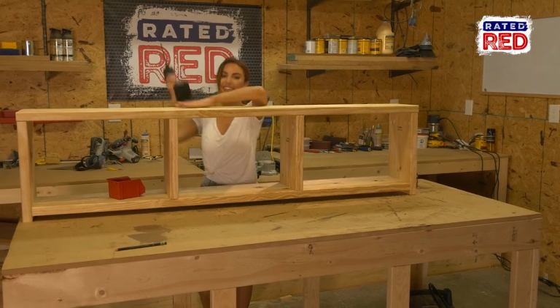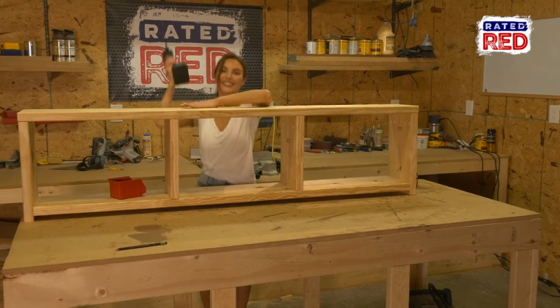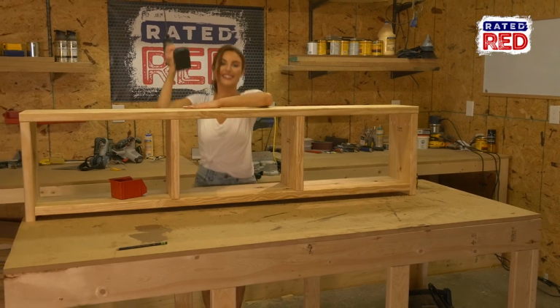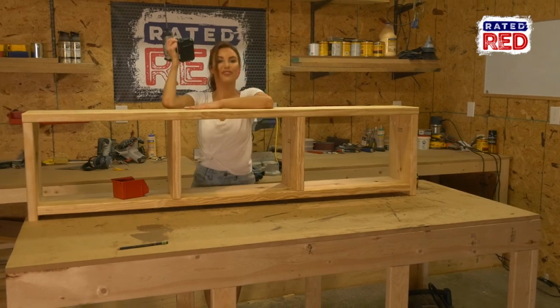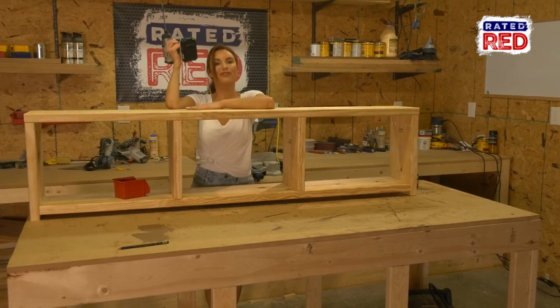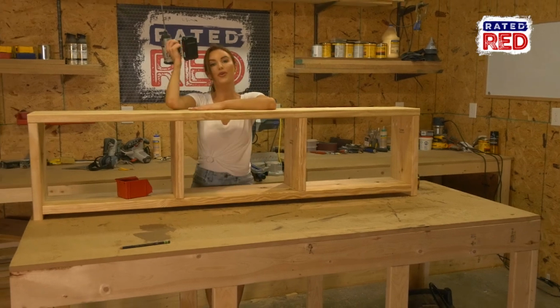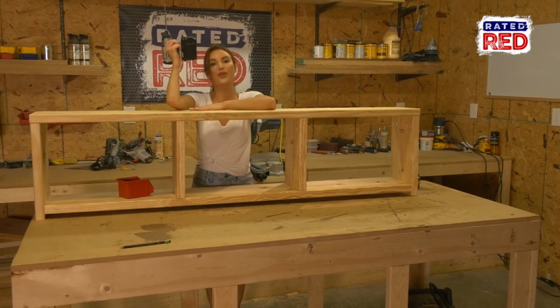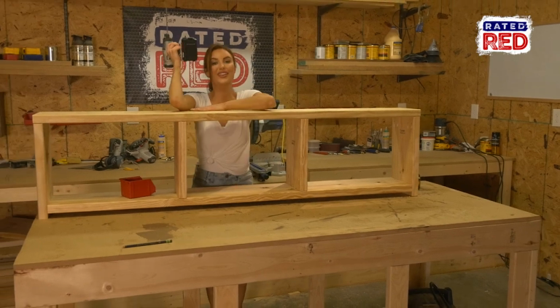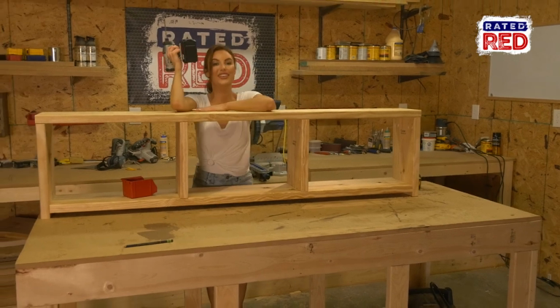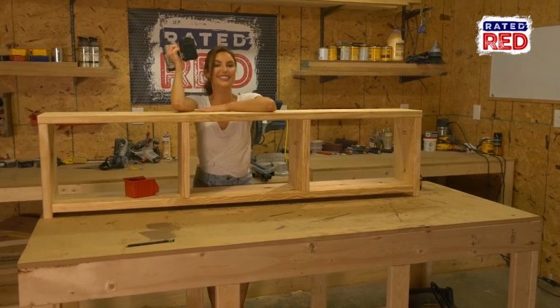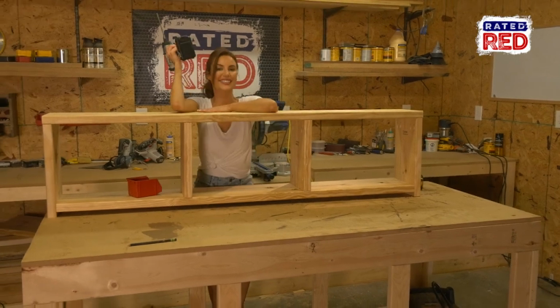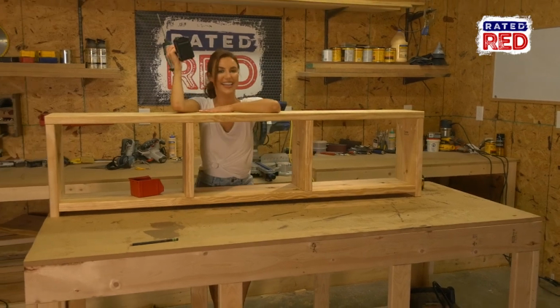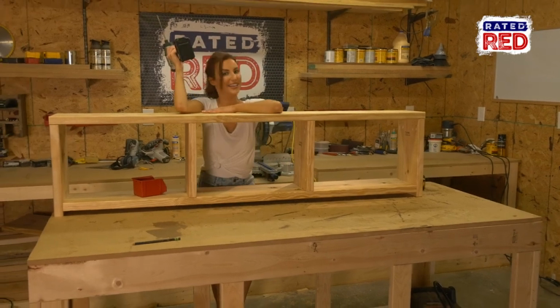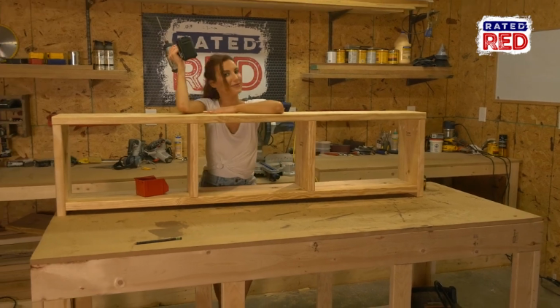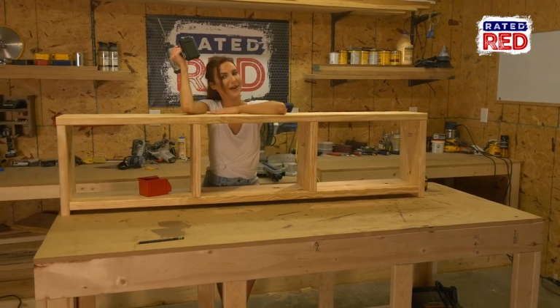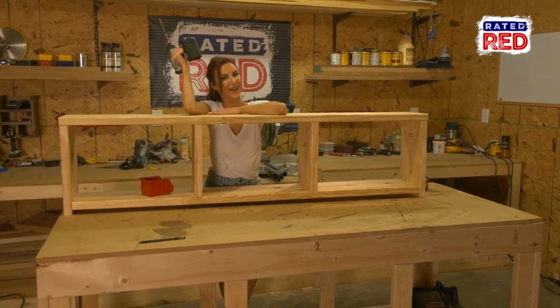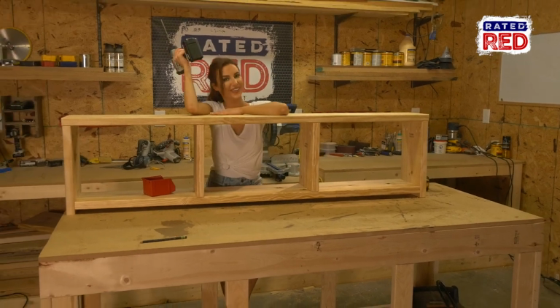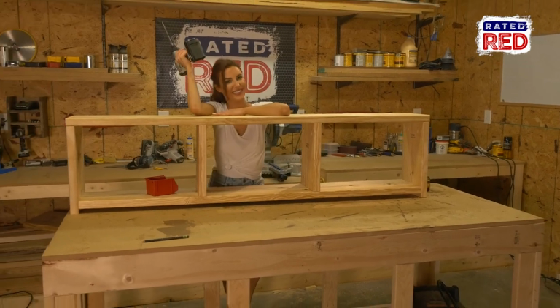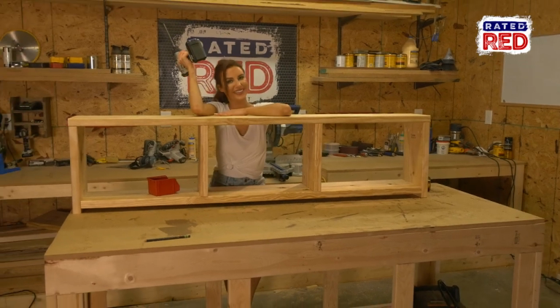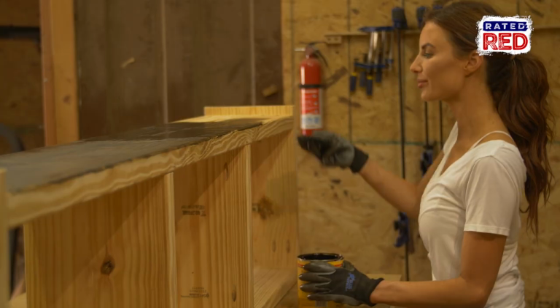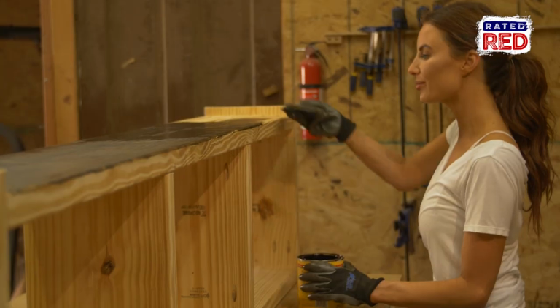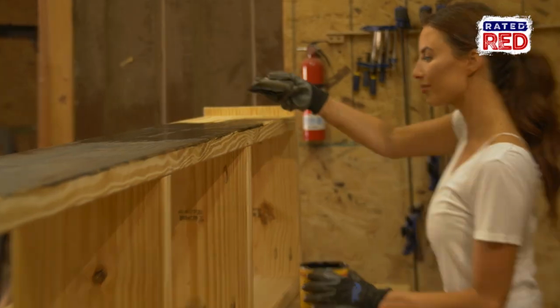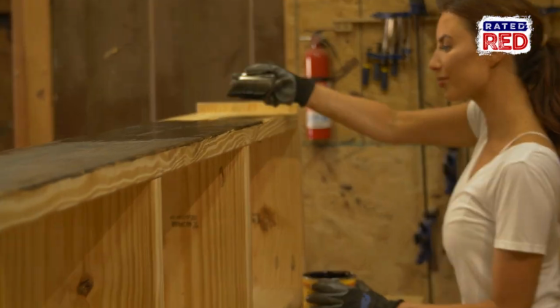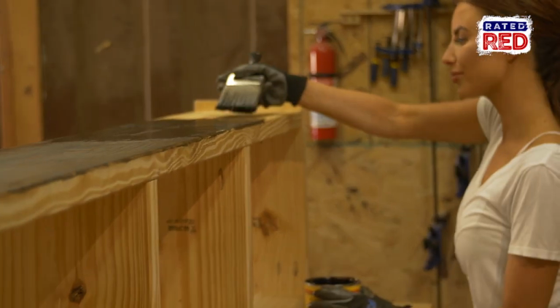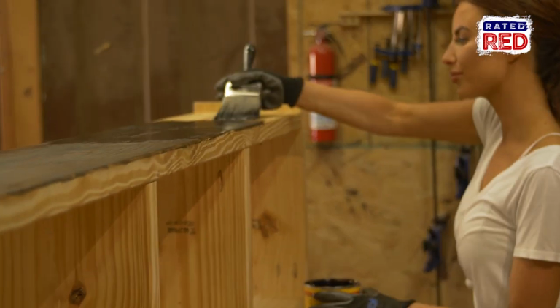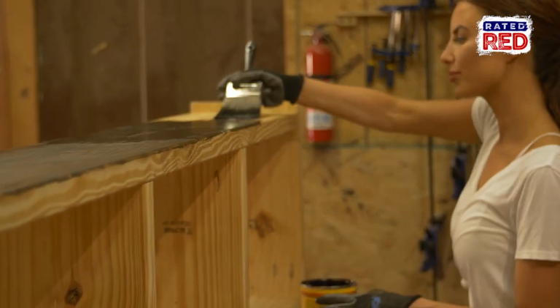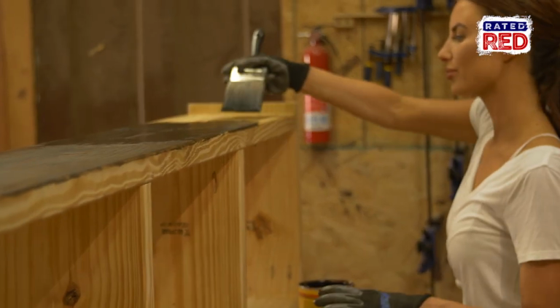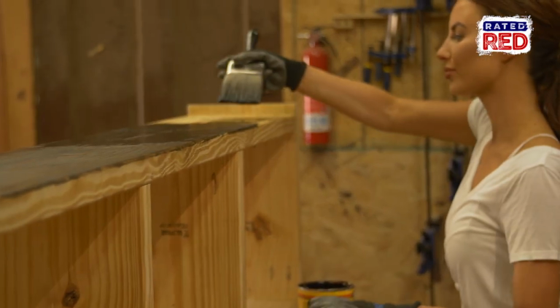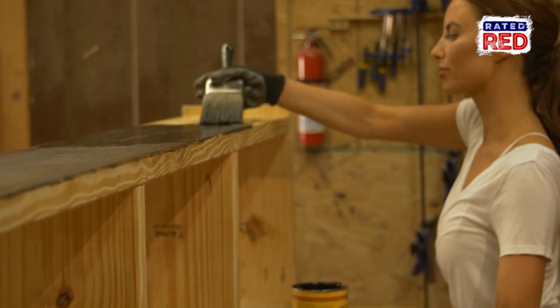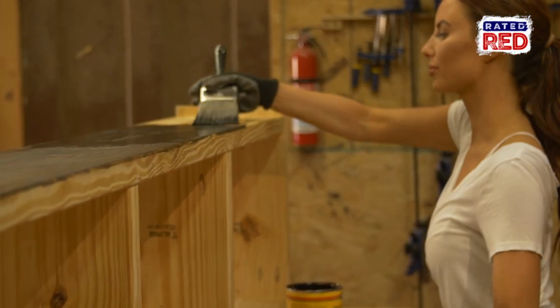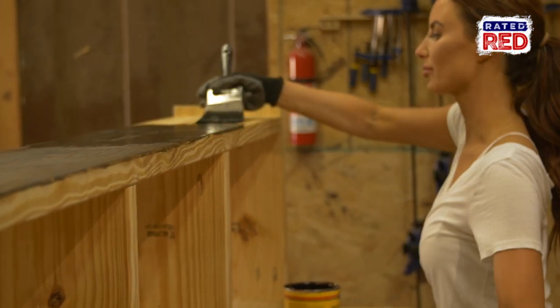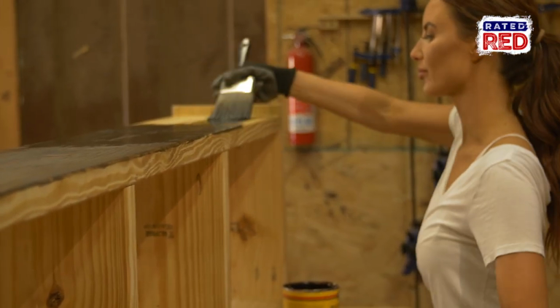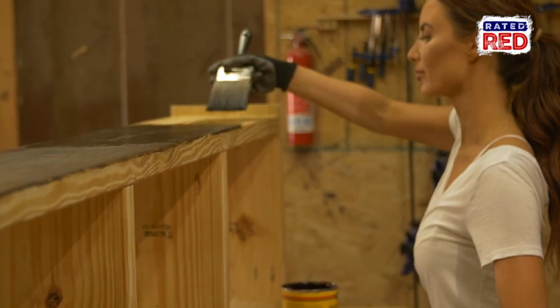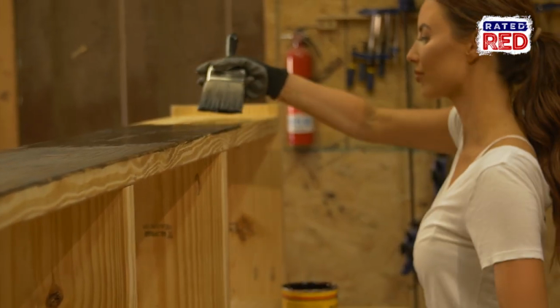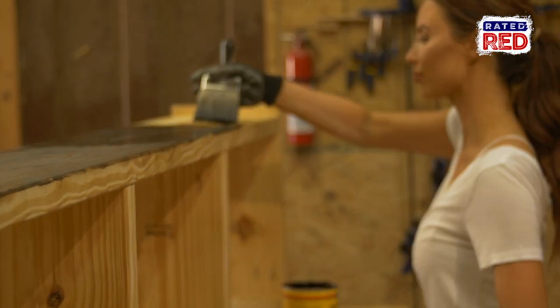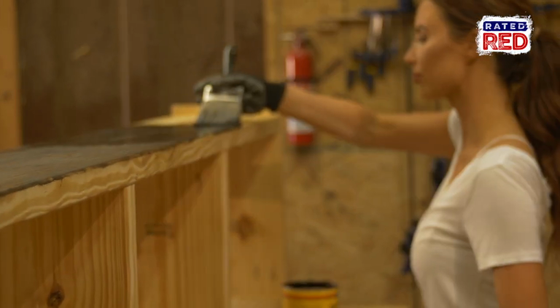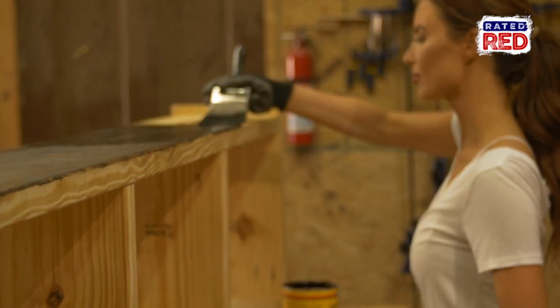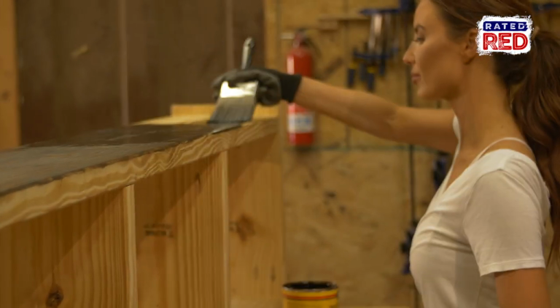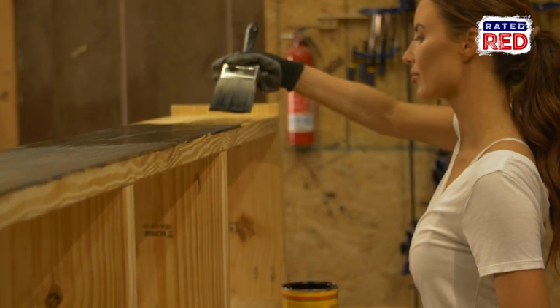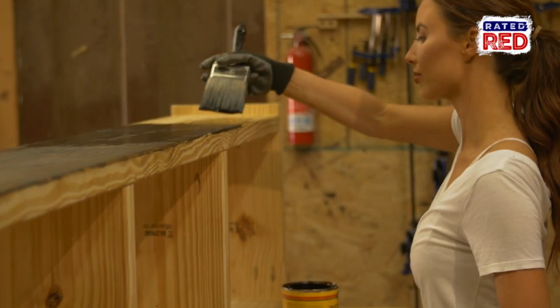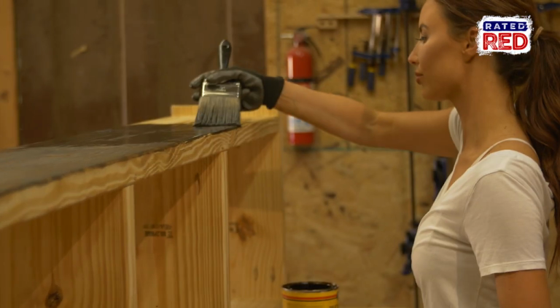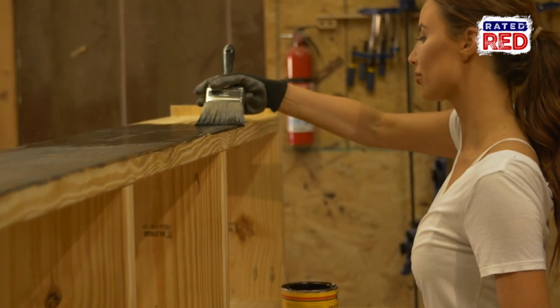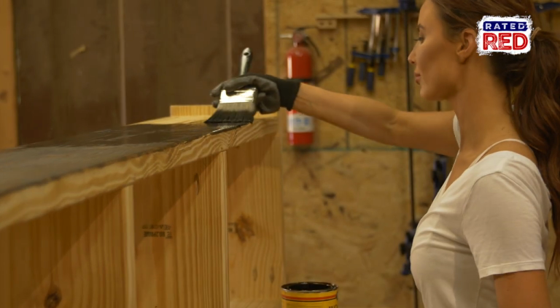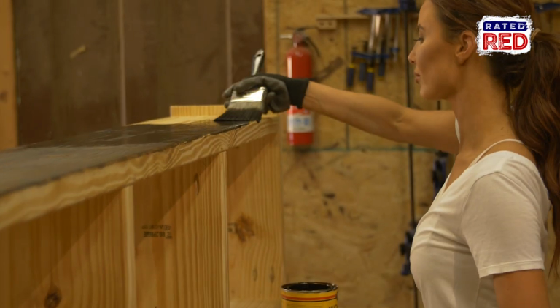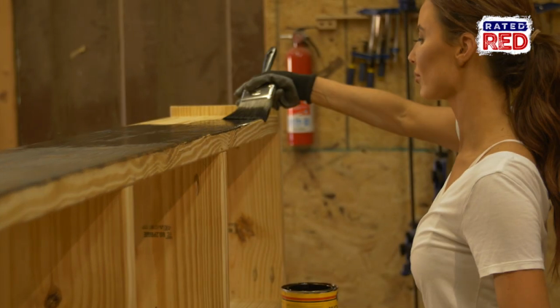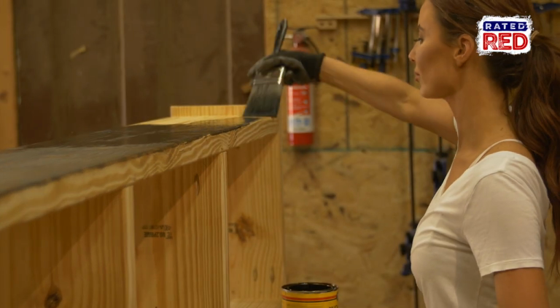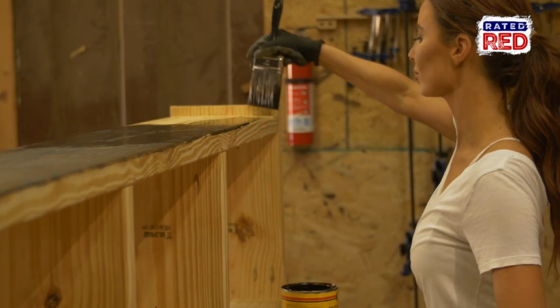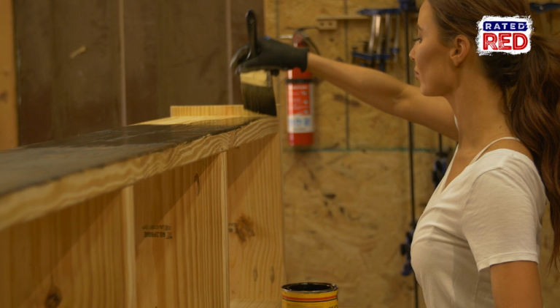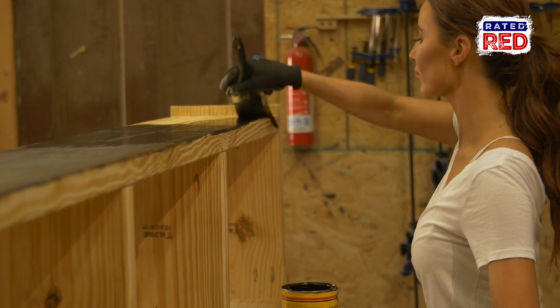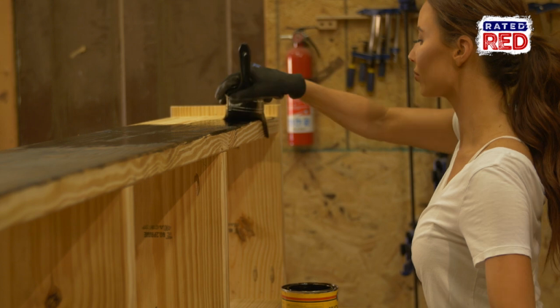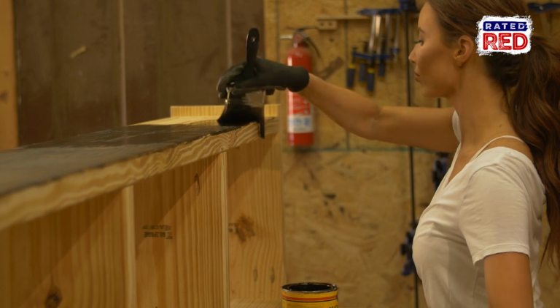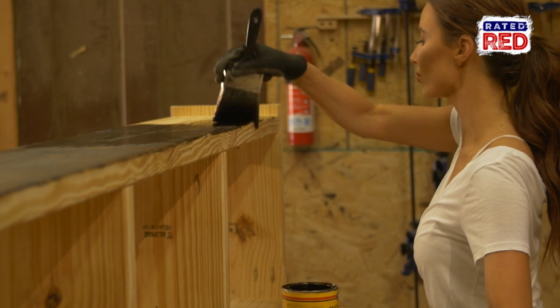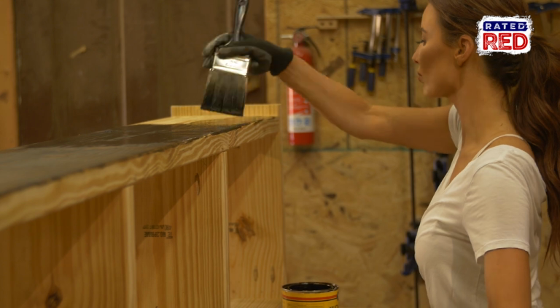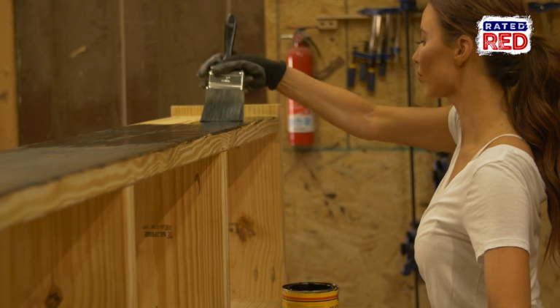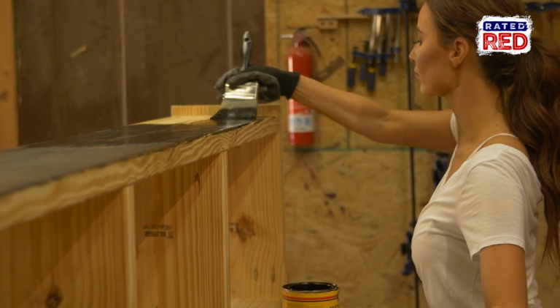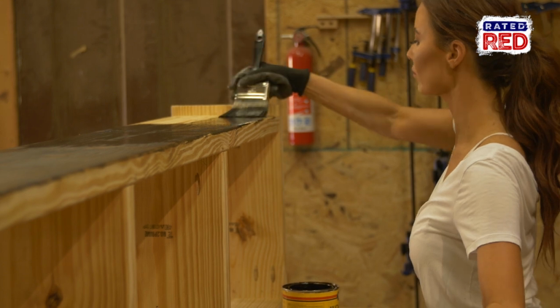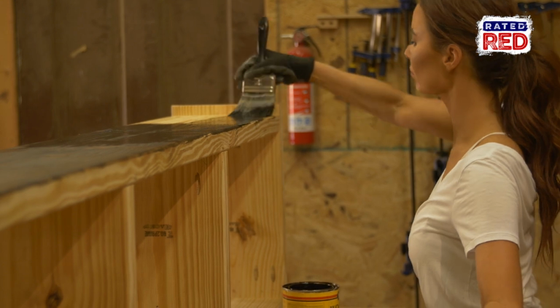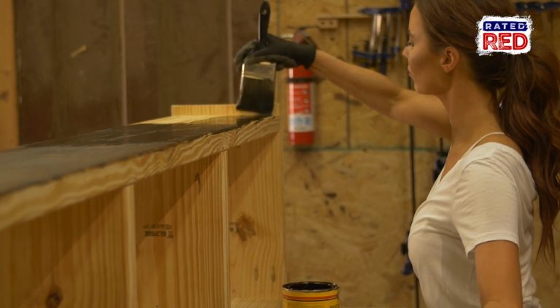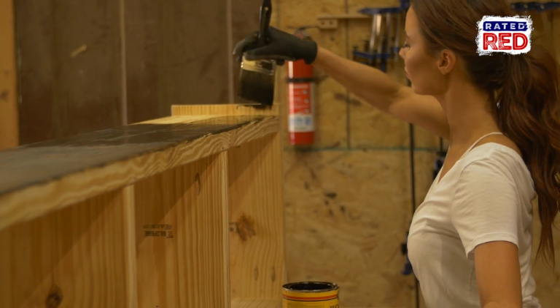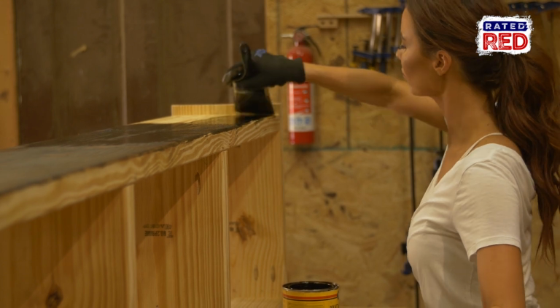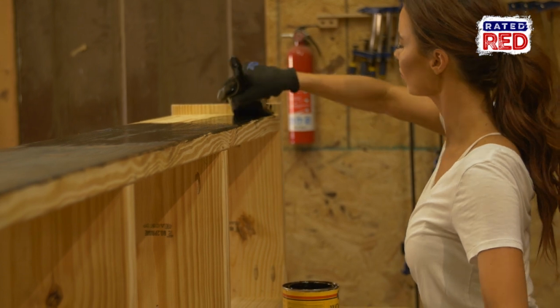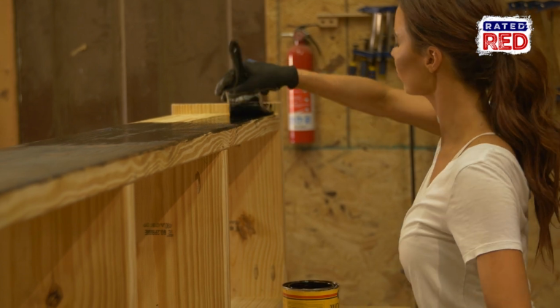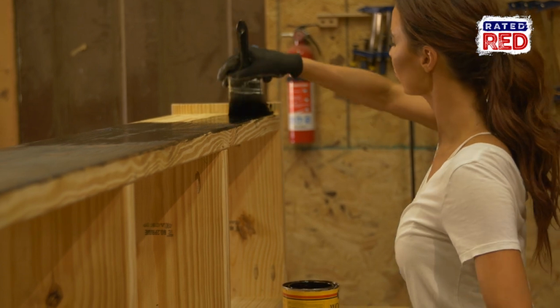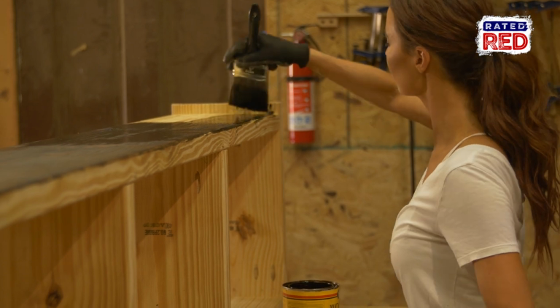Step four, stain and poly. Pick your favorite color and get to staining, and when you're finished, give it a coat of poly.